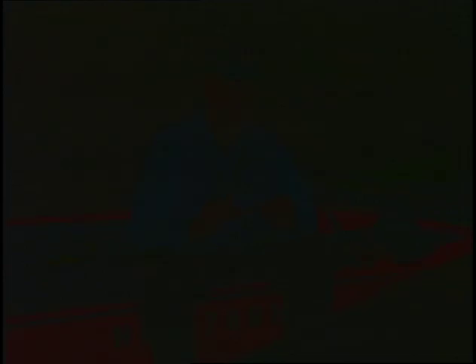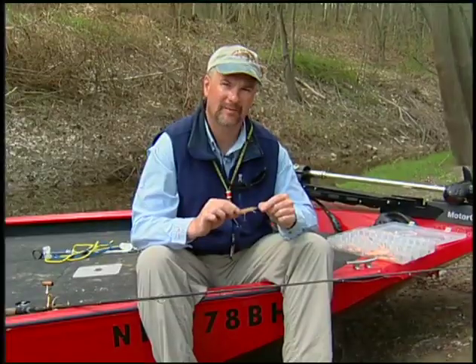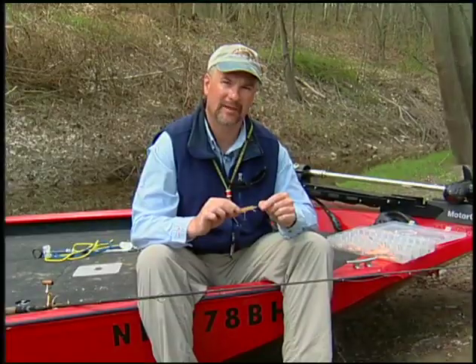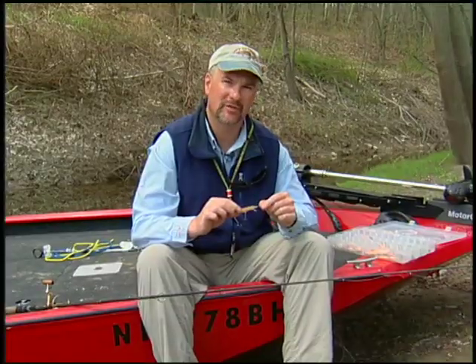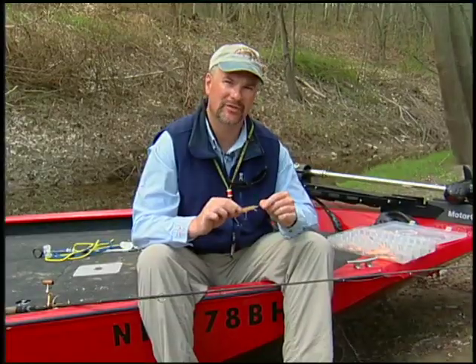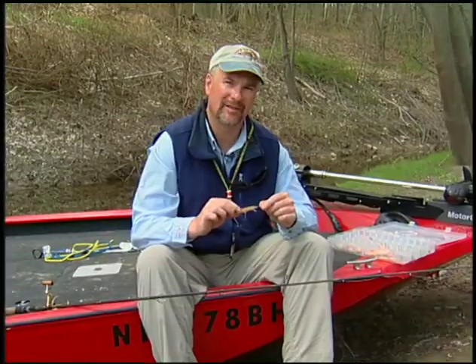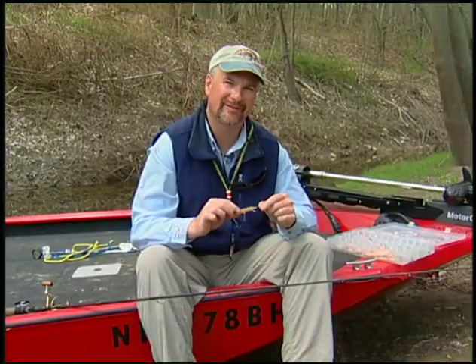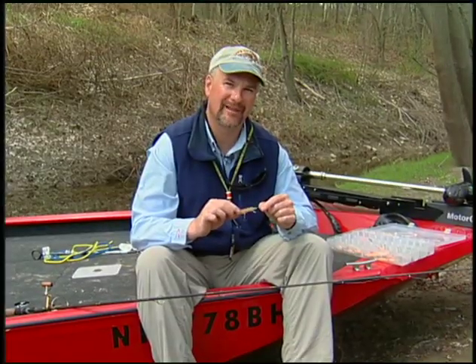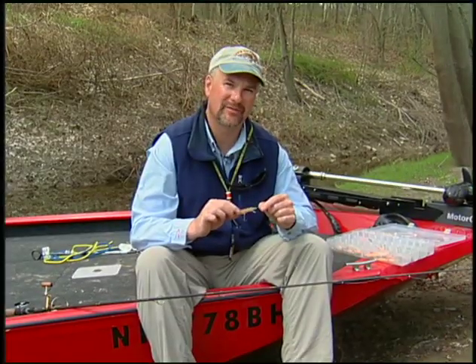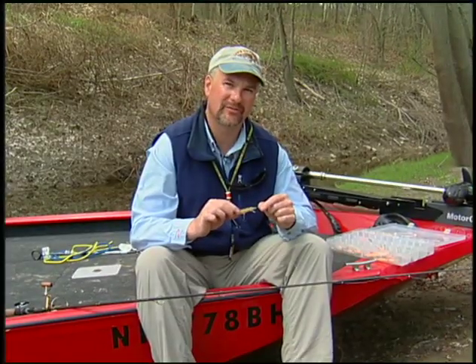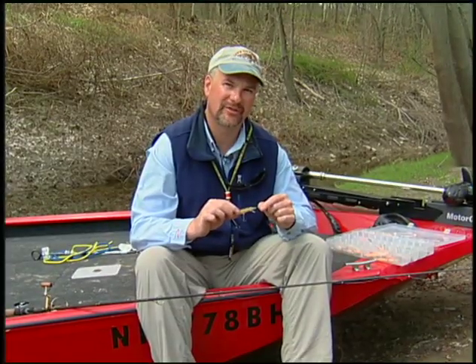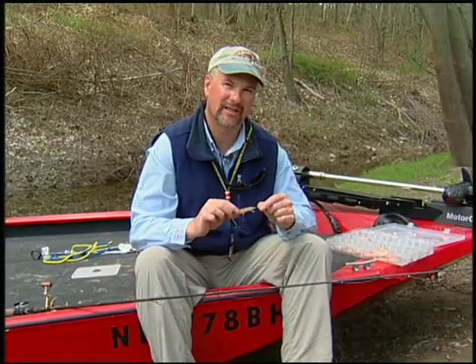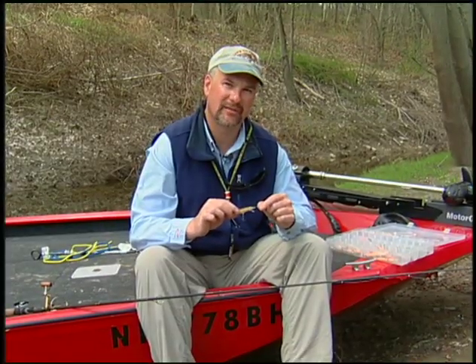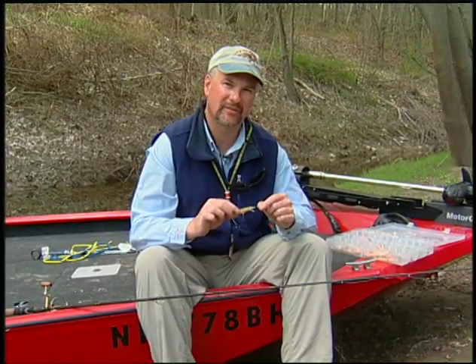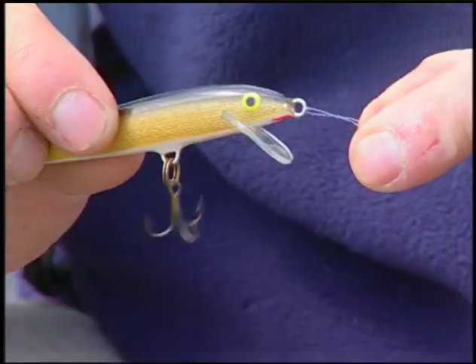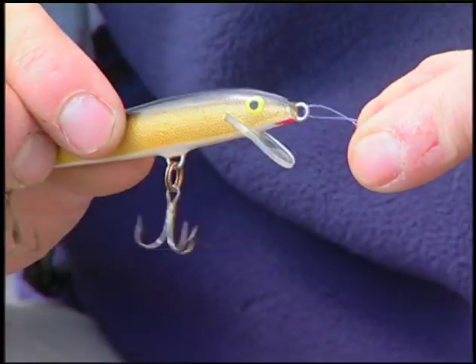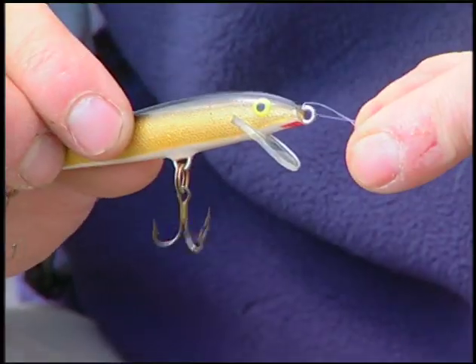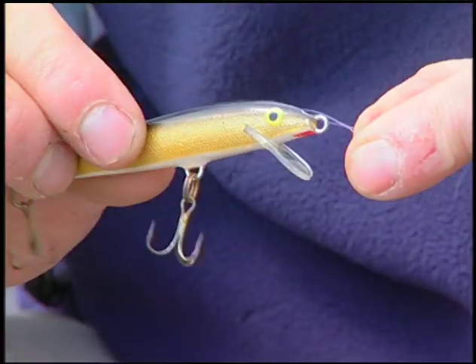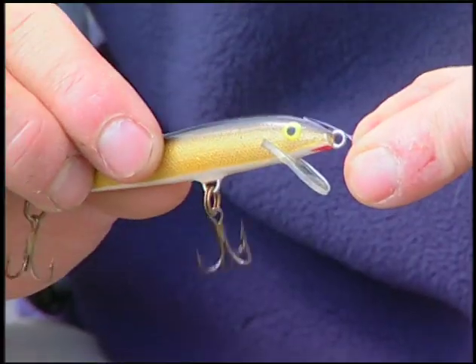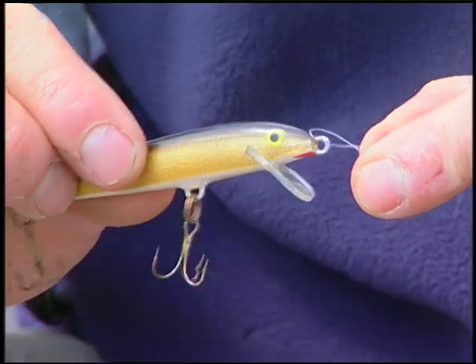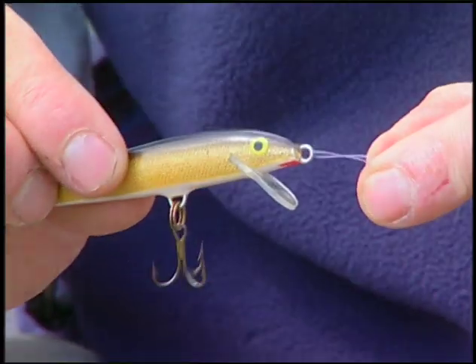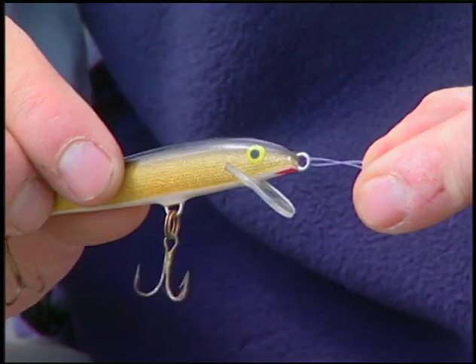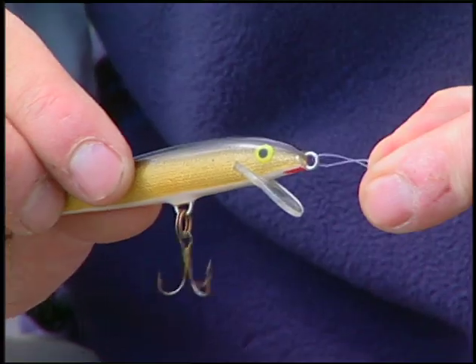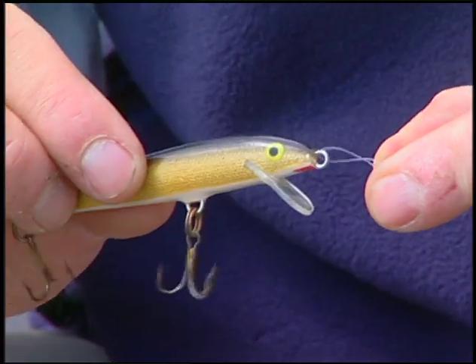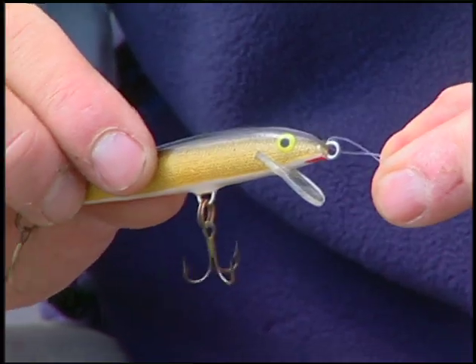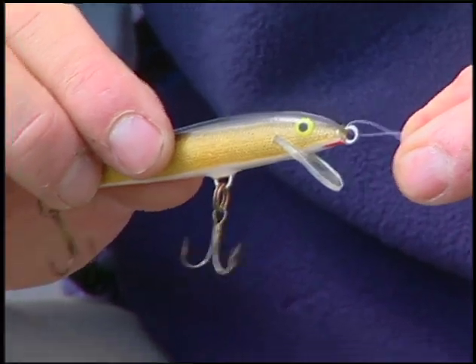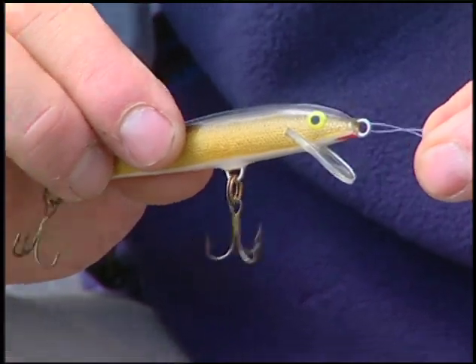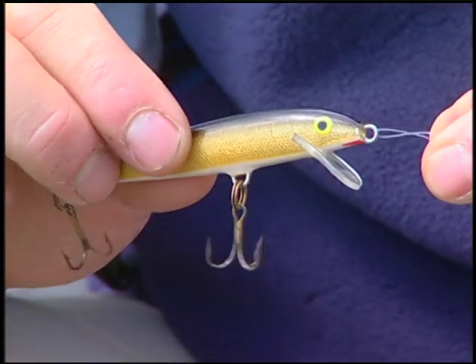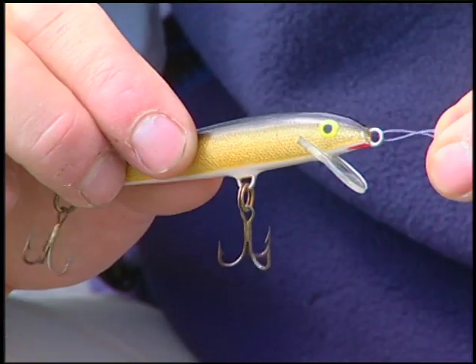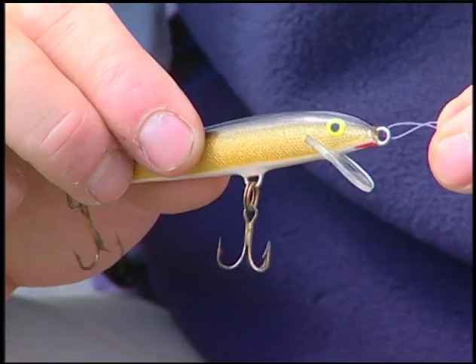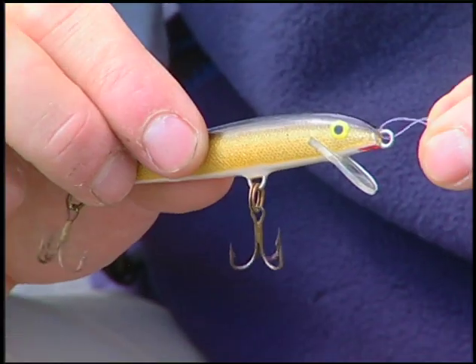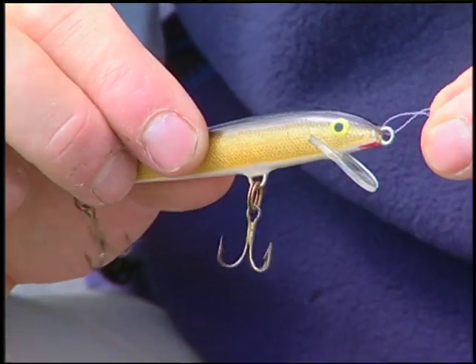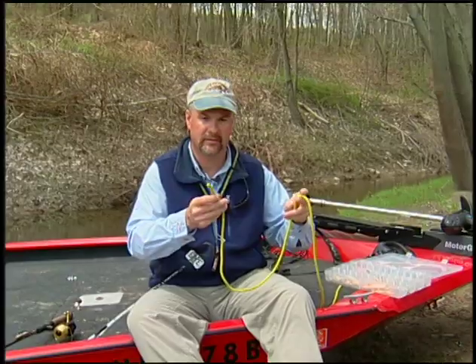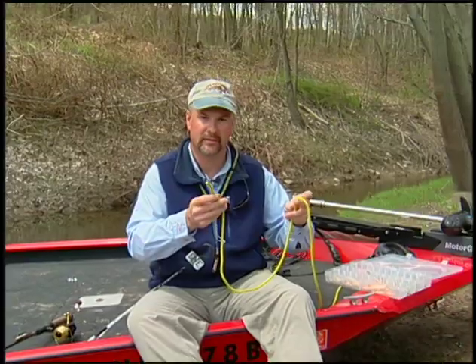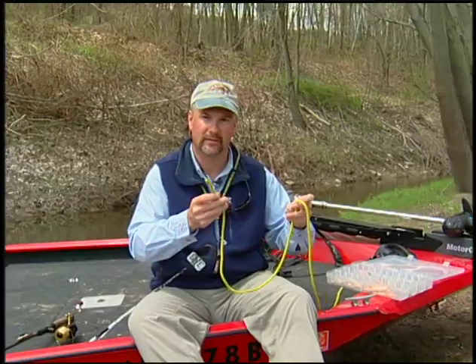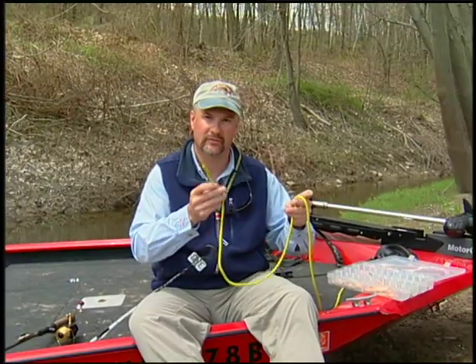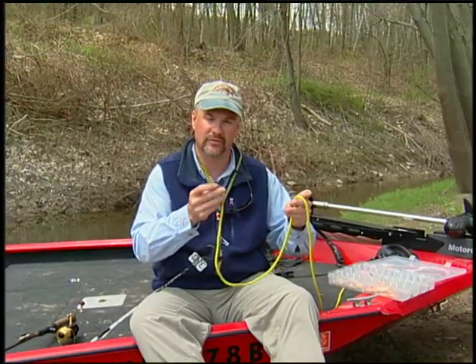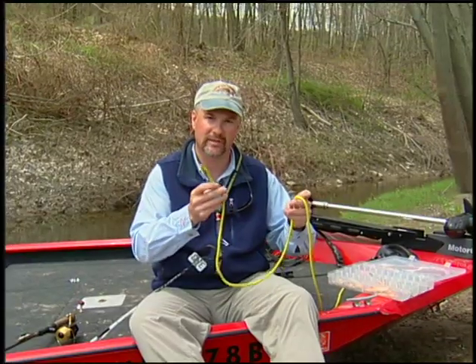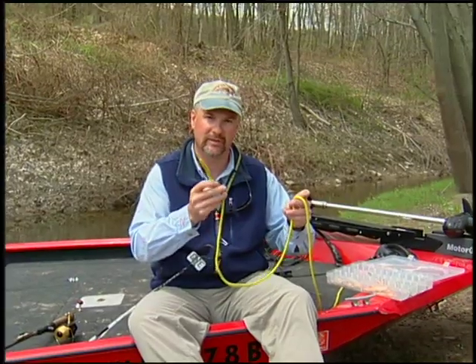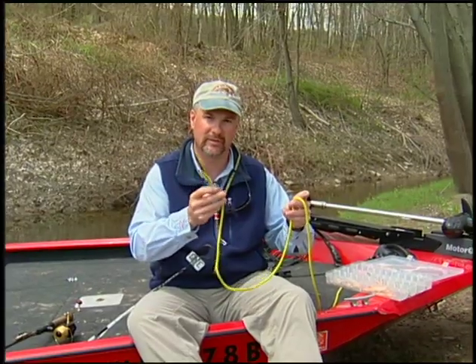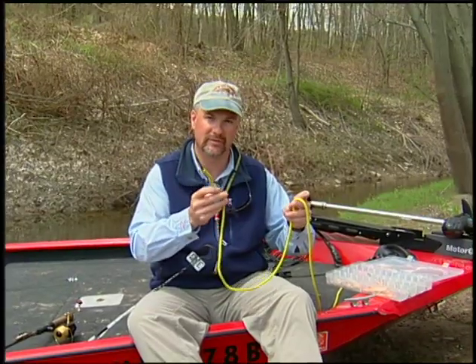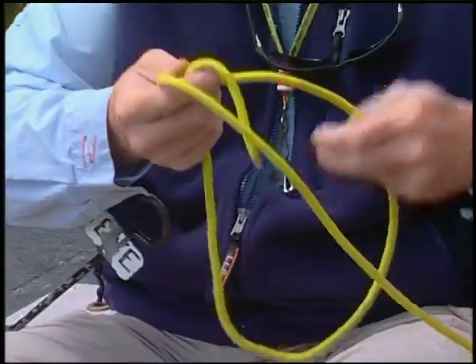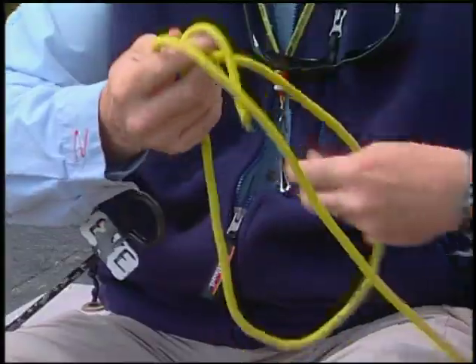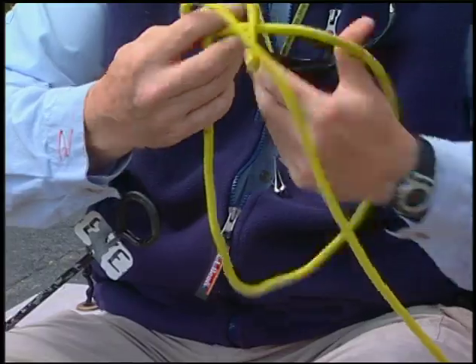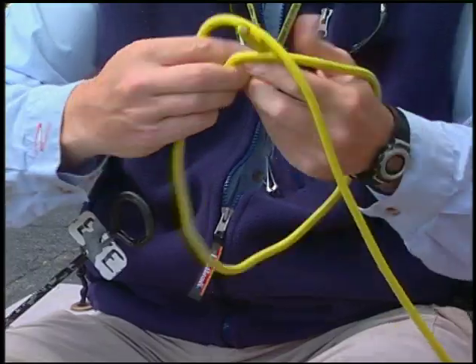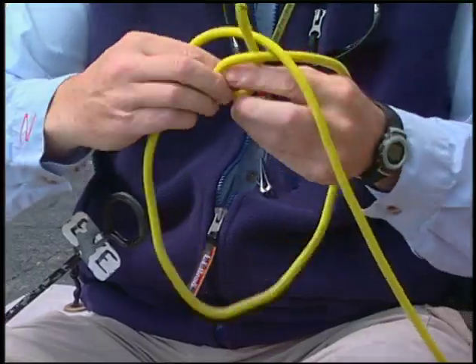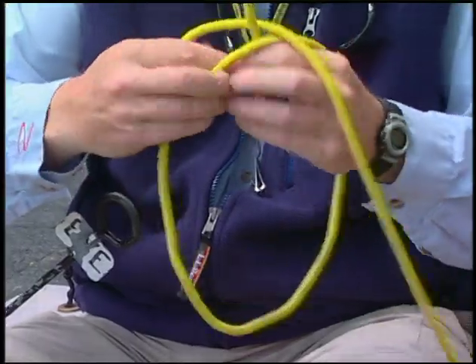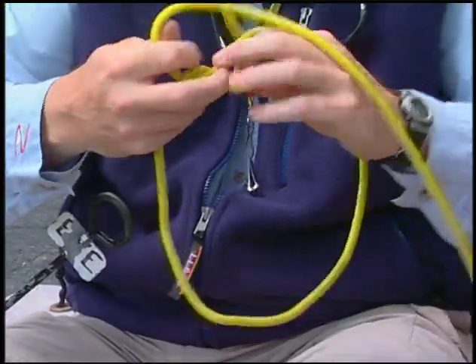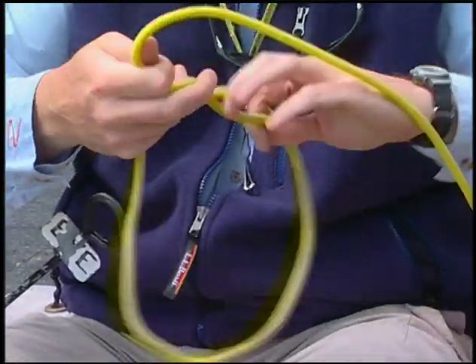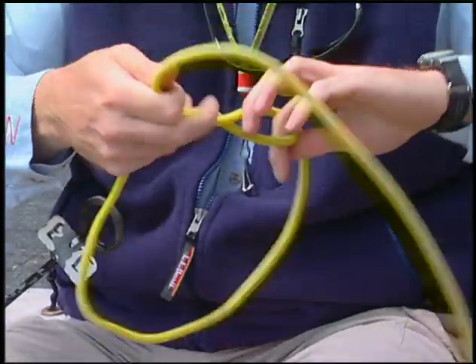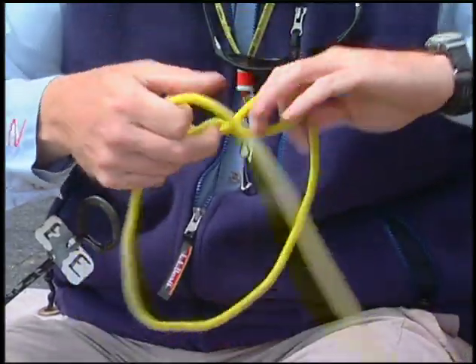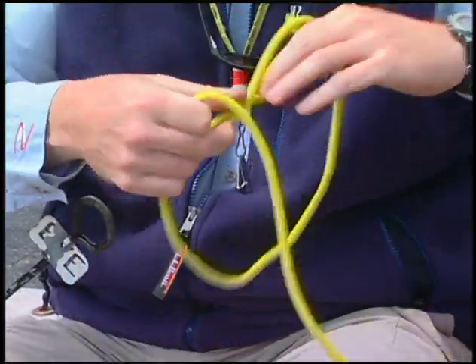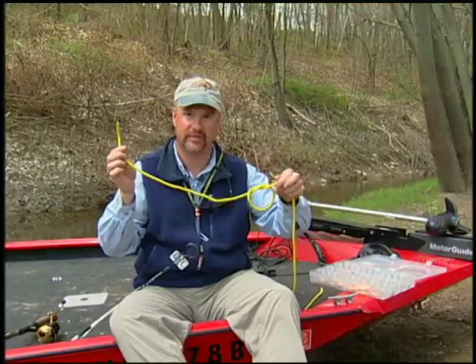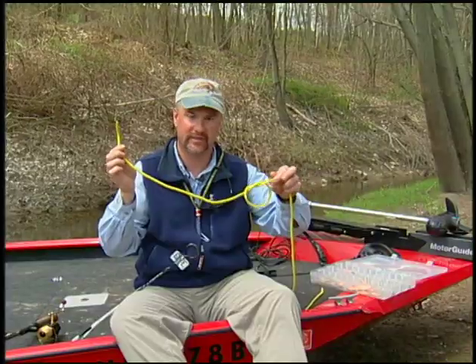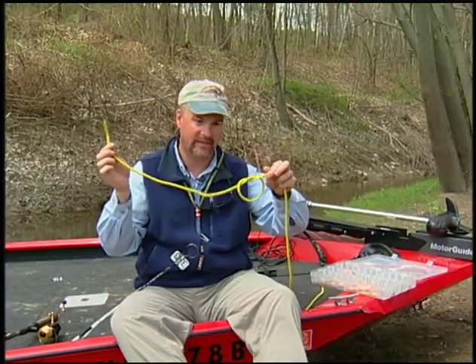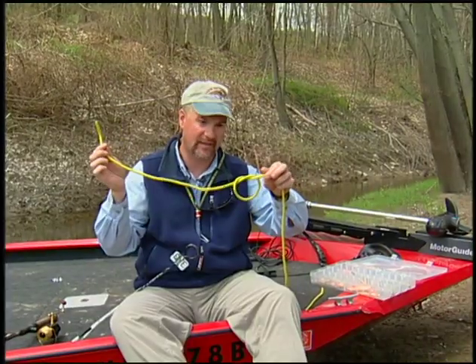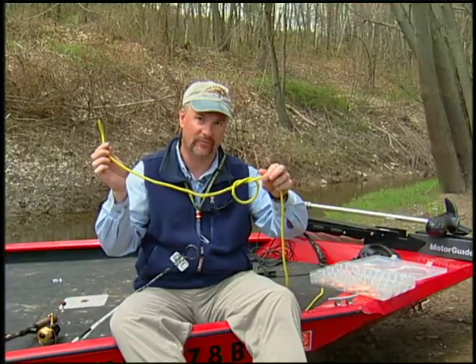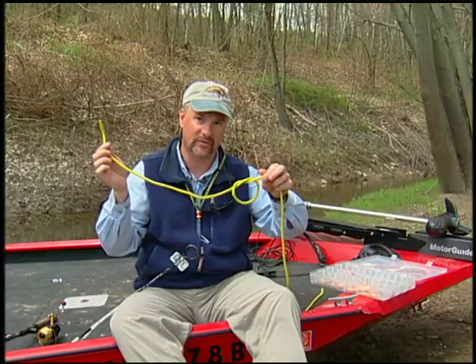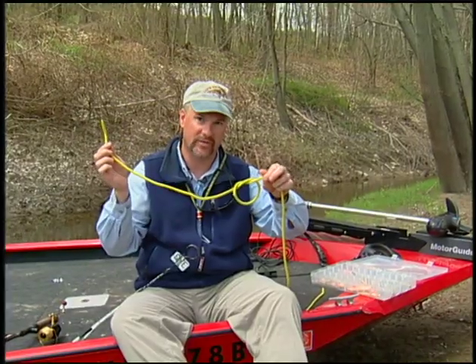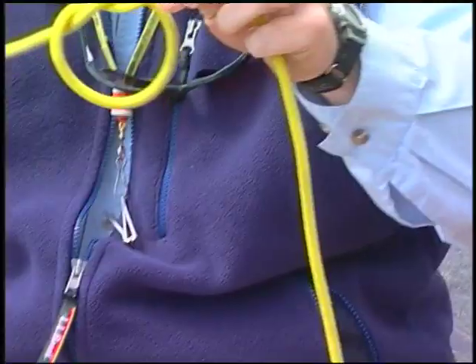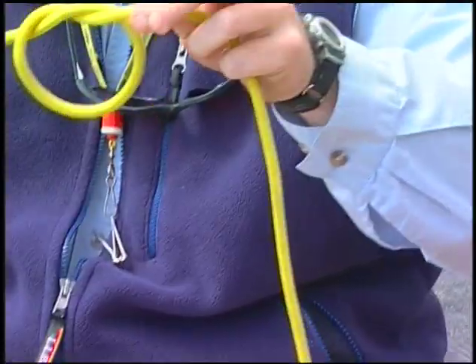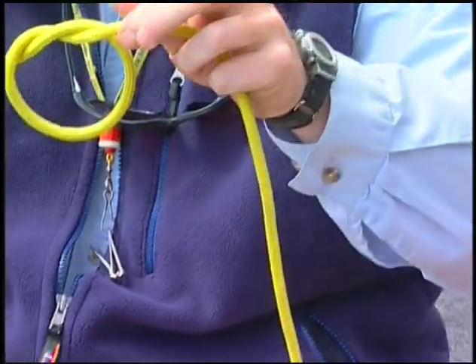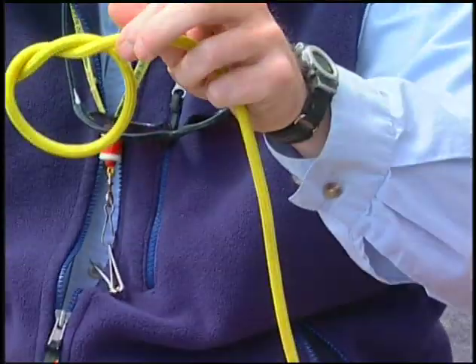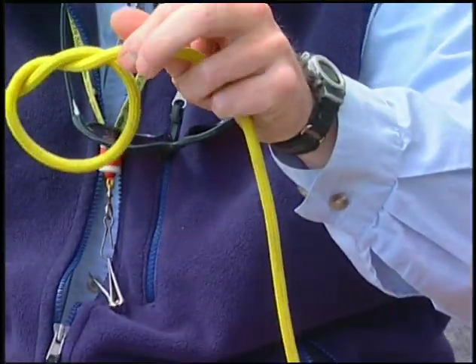I'm Mark Hoshane with New Hampshire Fish and Game. Let's take a look at the knot that I use for a jerkbait. First thing I'm going to do is make an overhand knot — just like that first knot on your shoe.